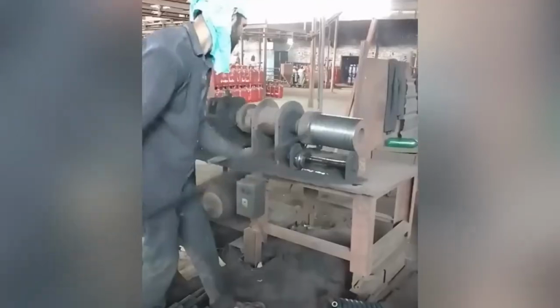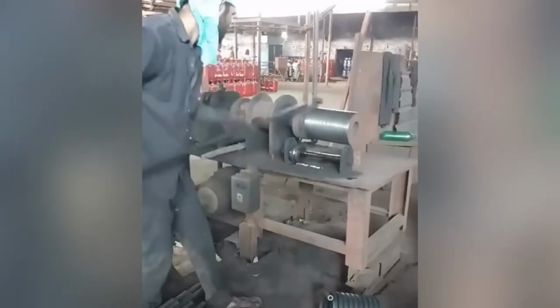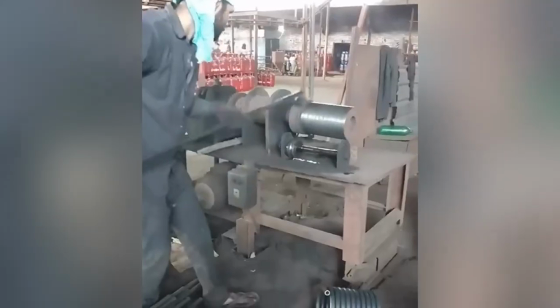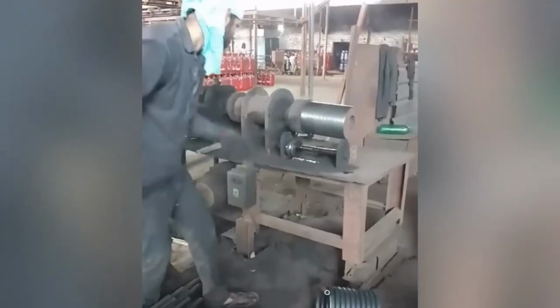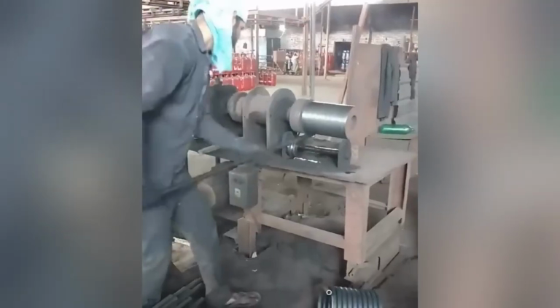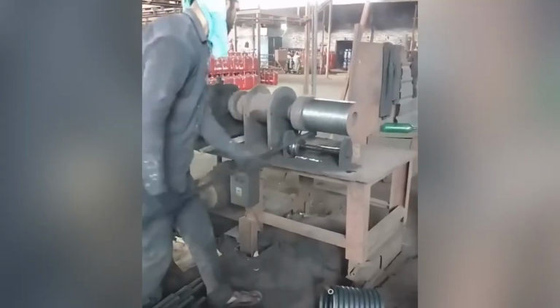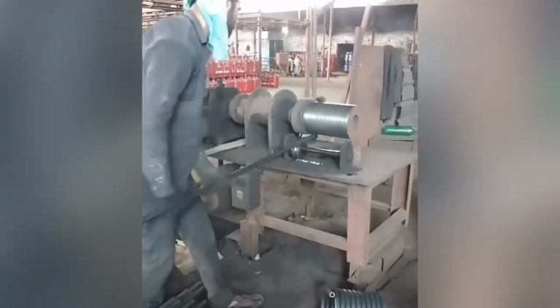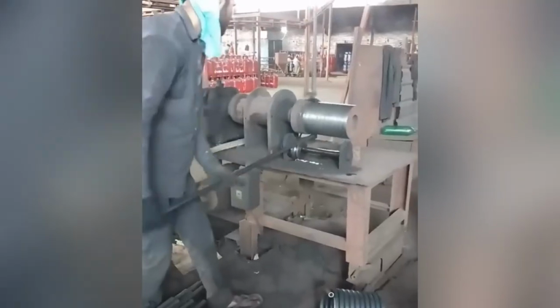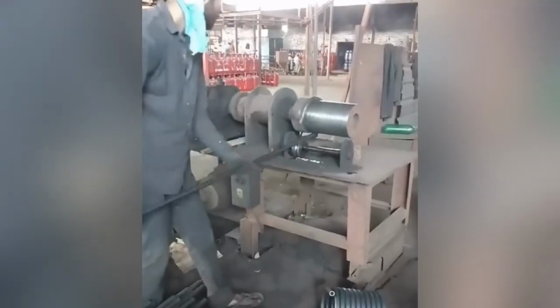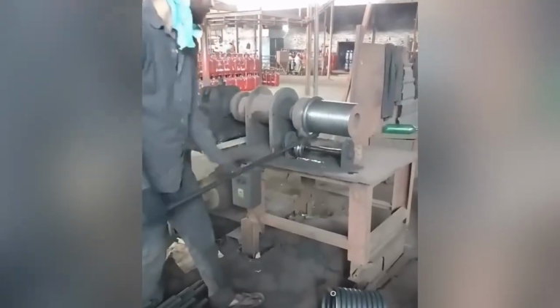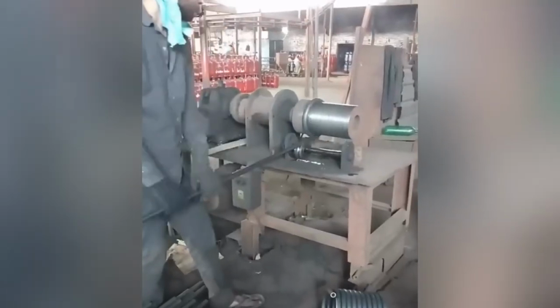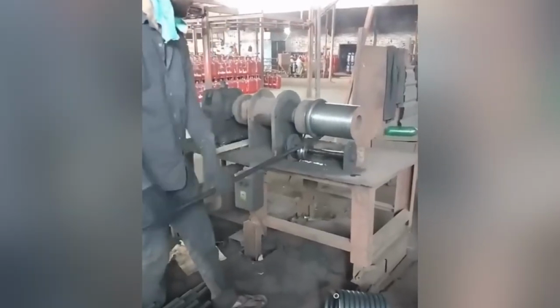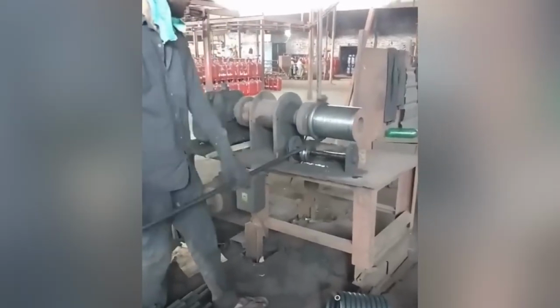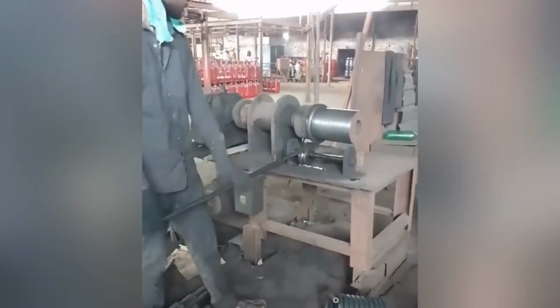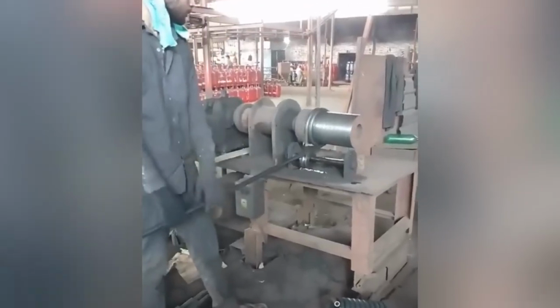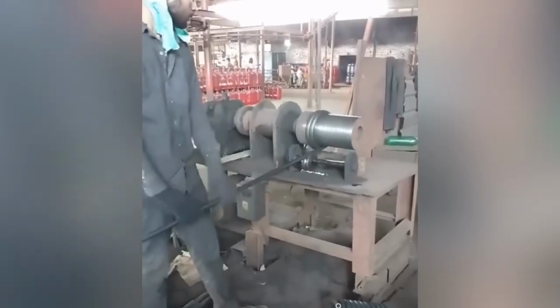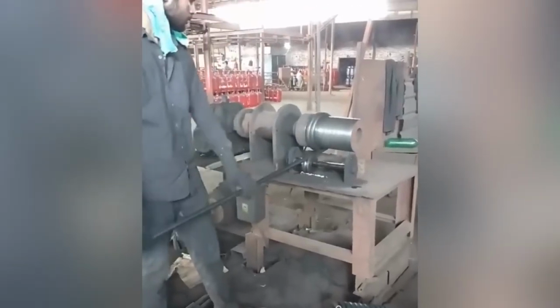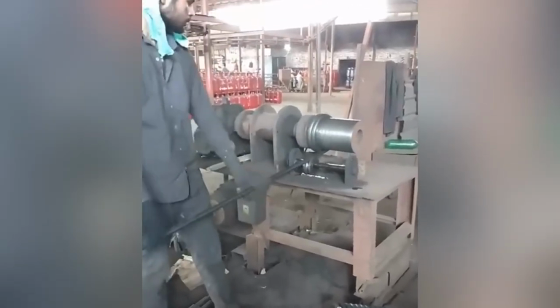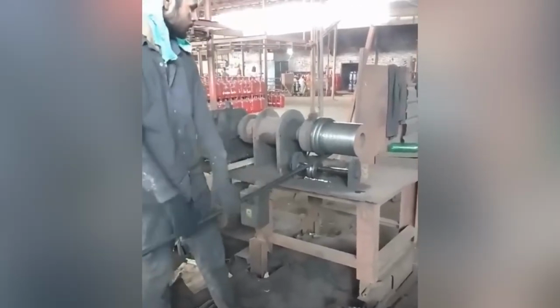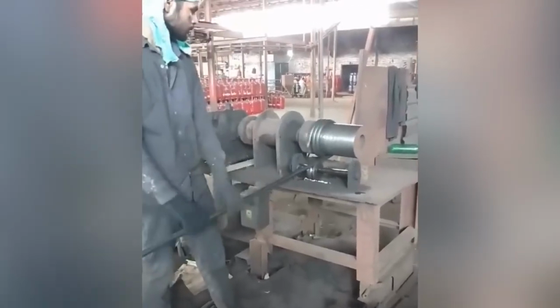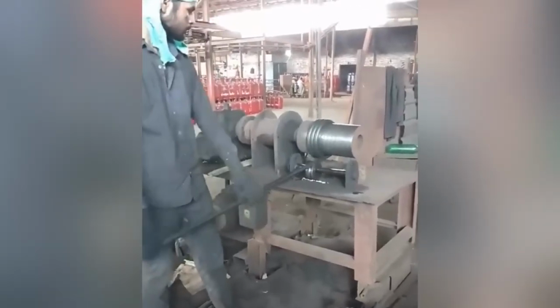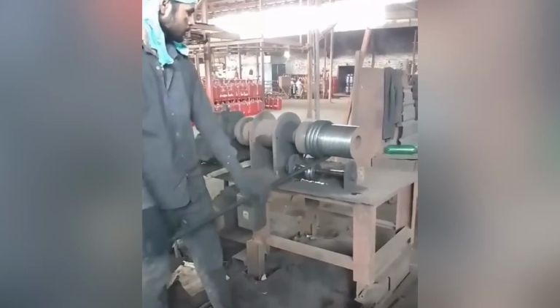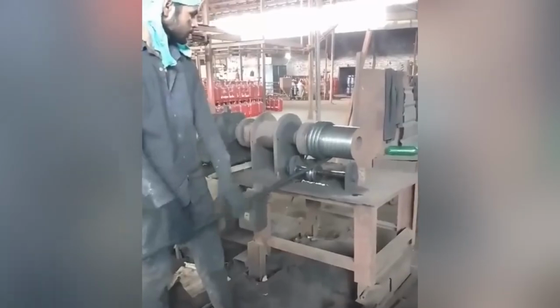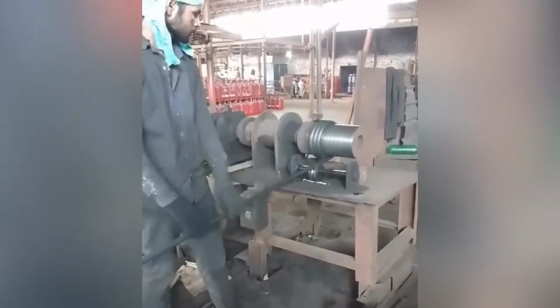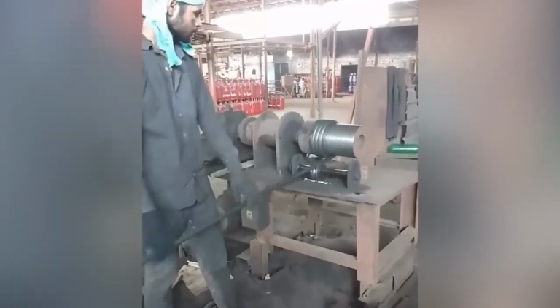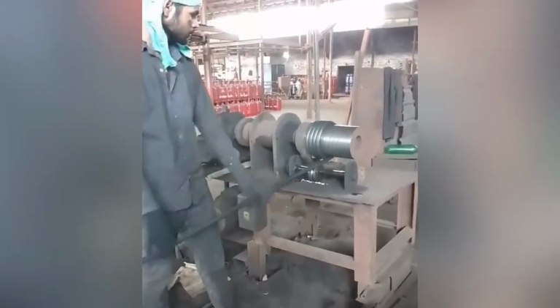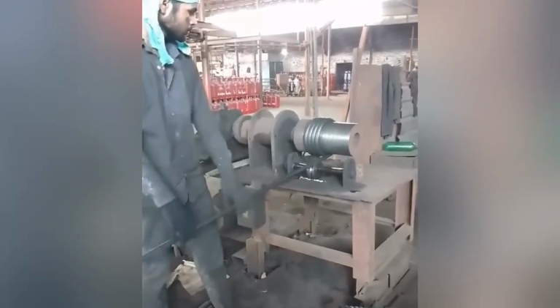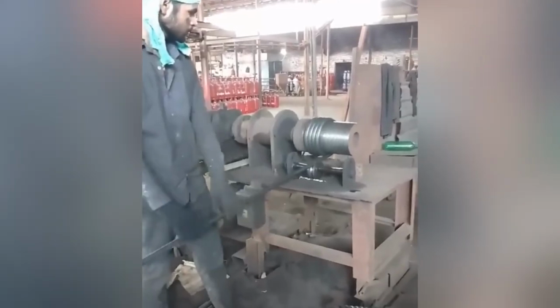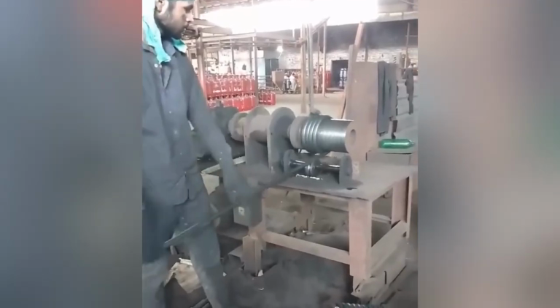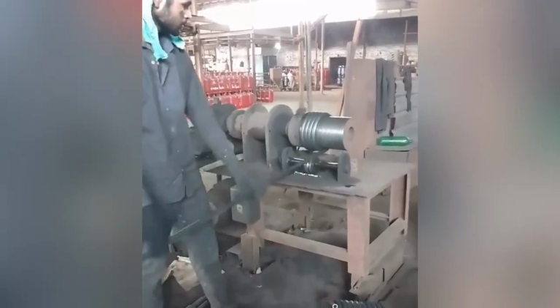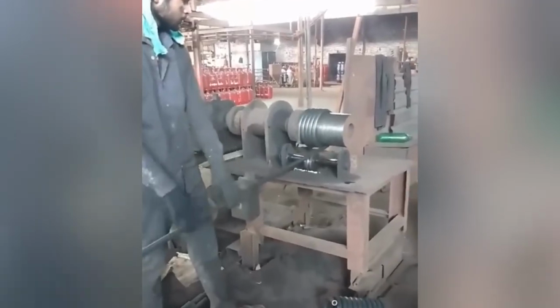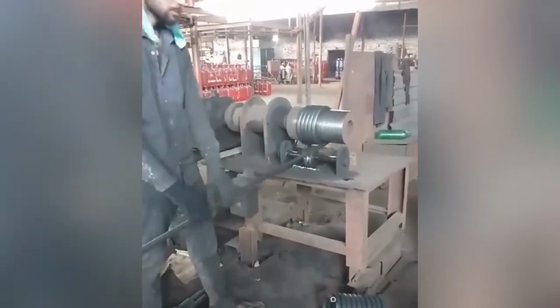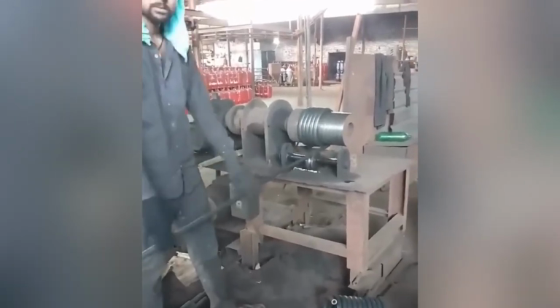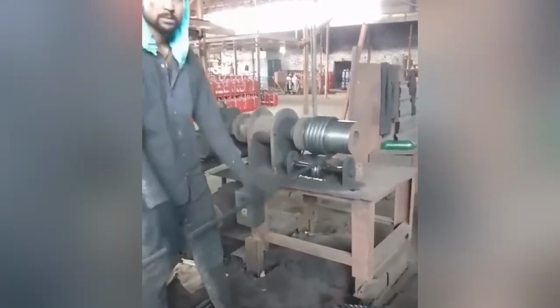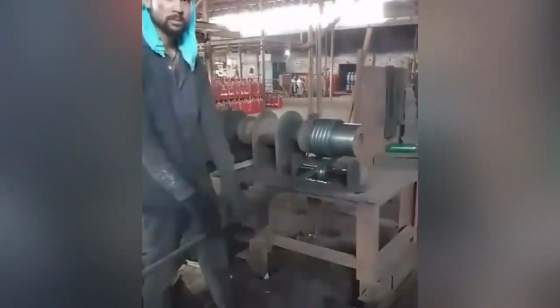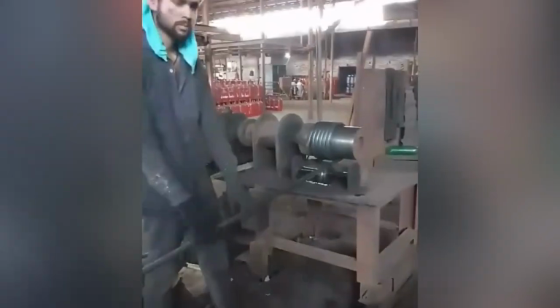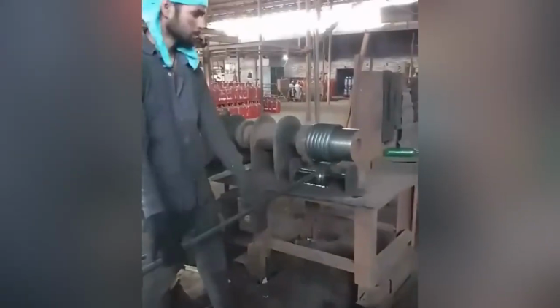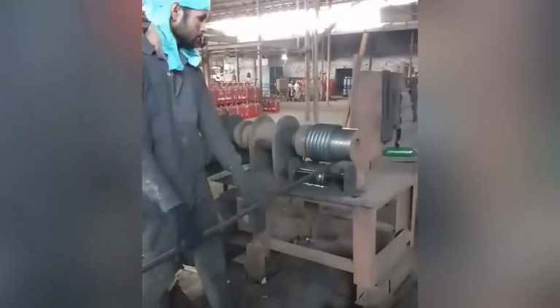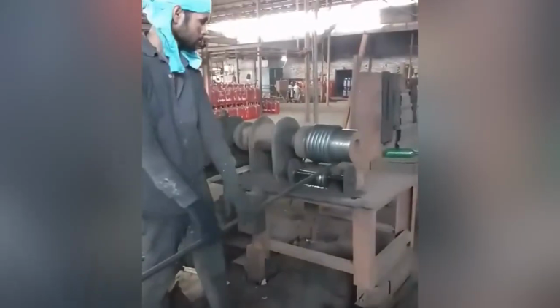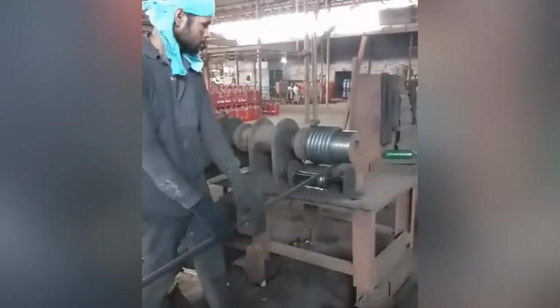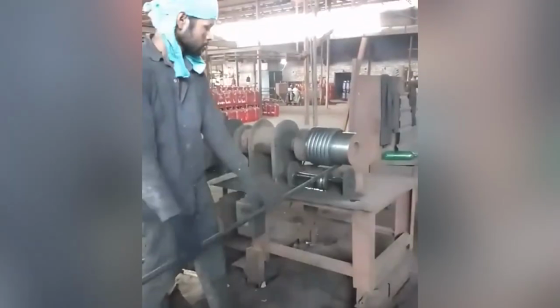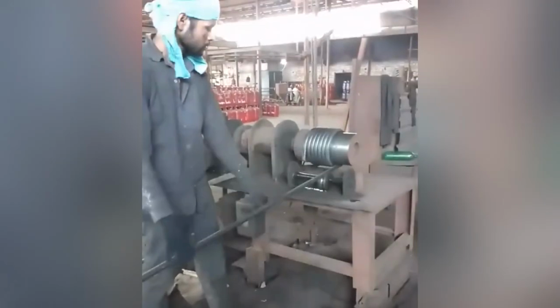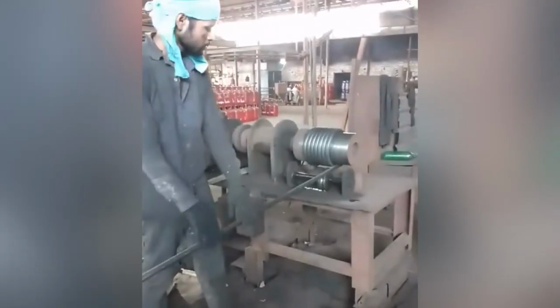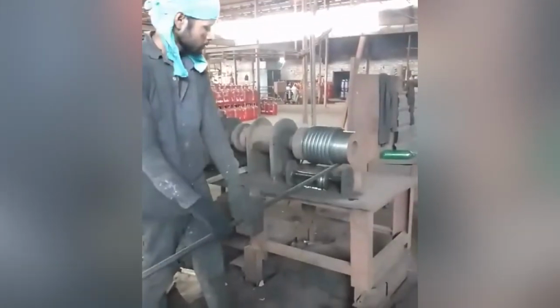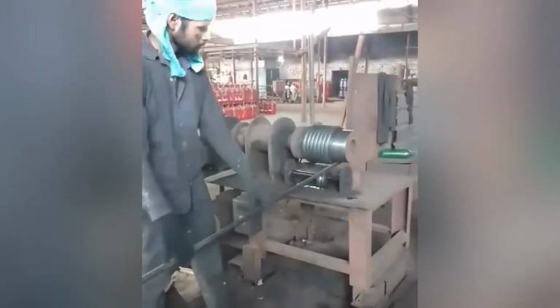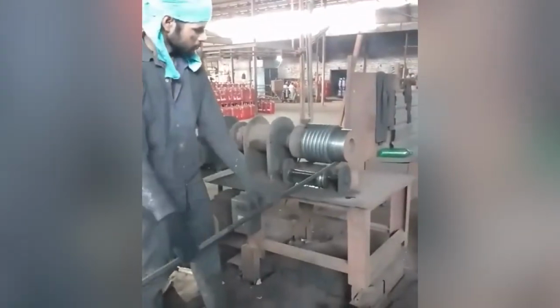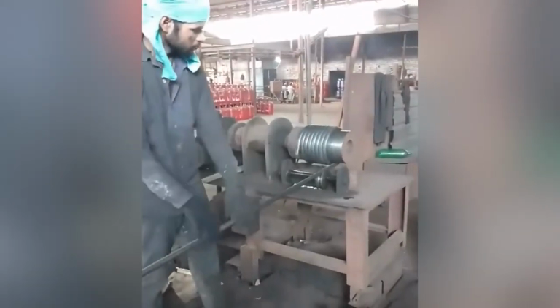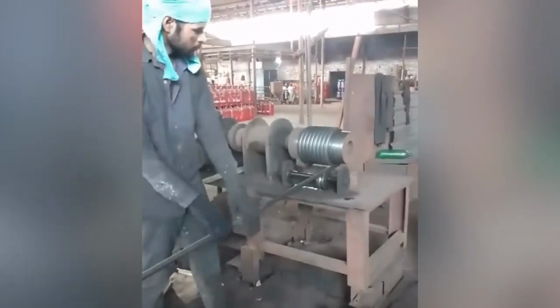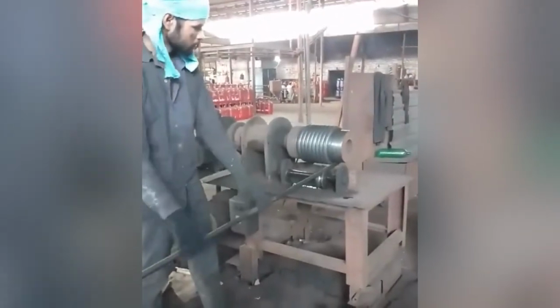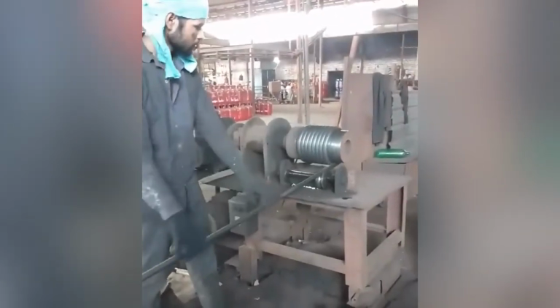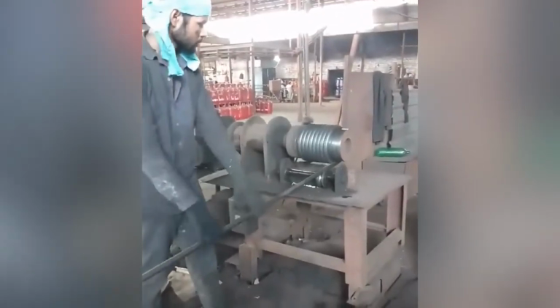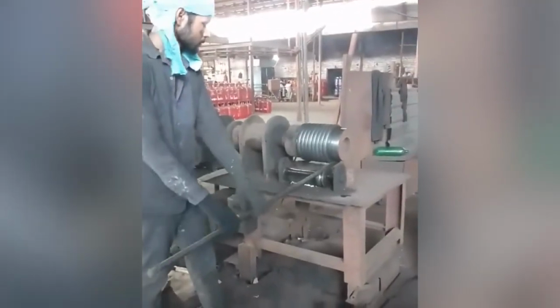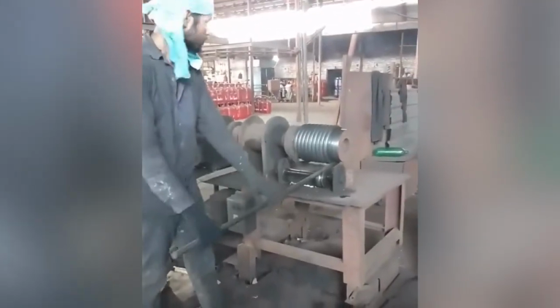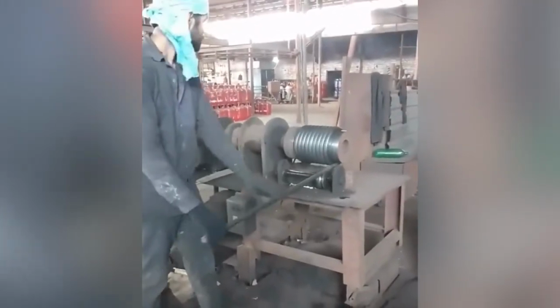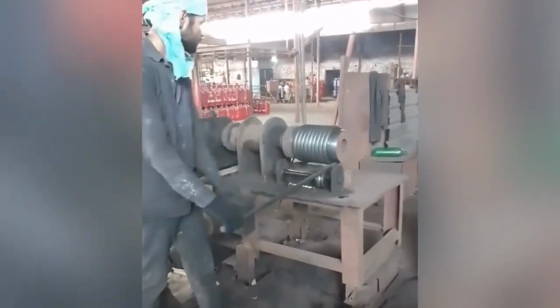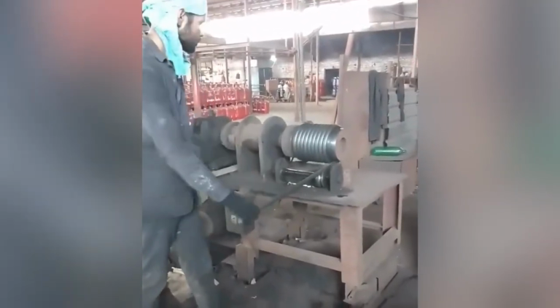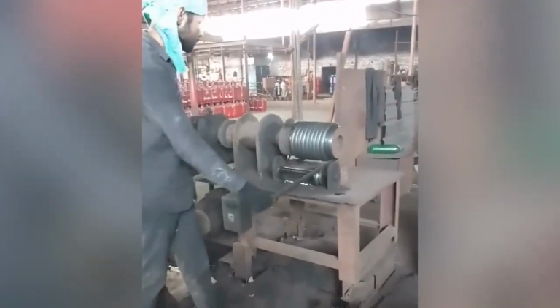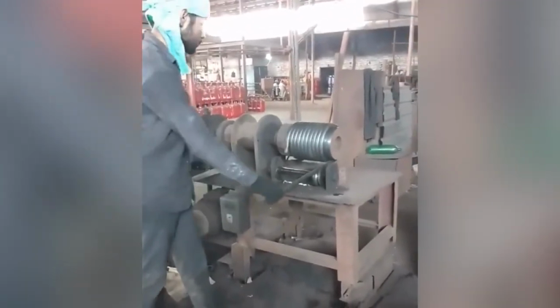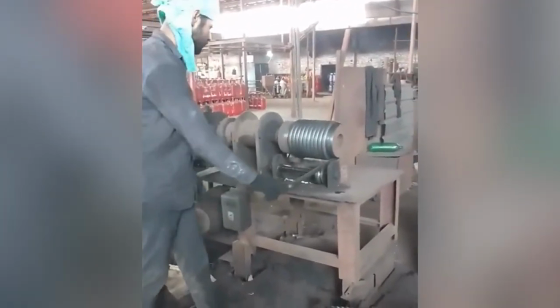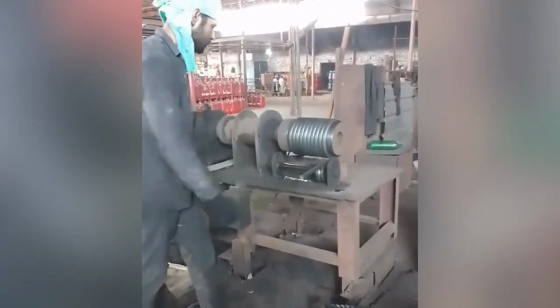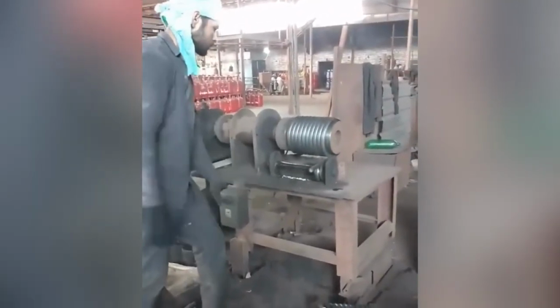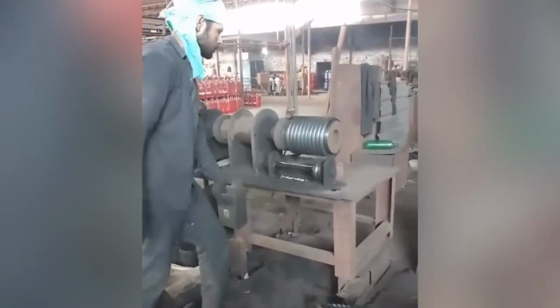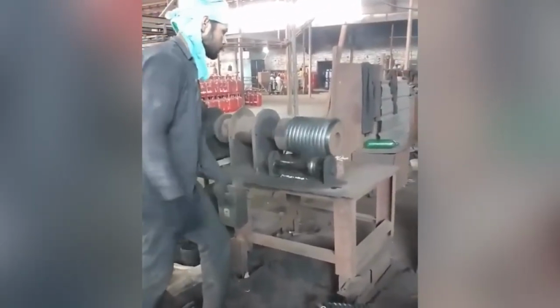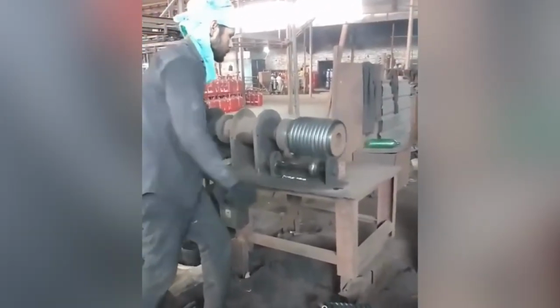Observe how perfectly the metal conduit piping is rolled into a coil. It's a pleasure to watch such beautiful automated work.